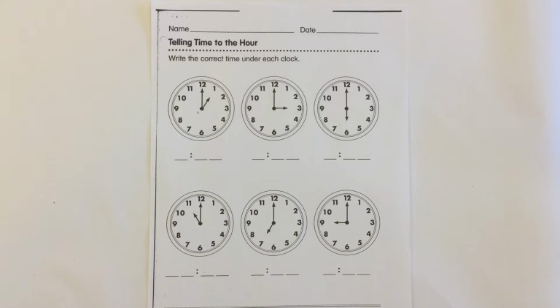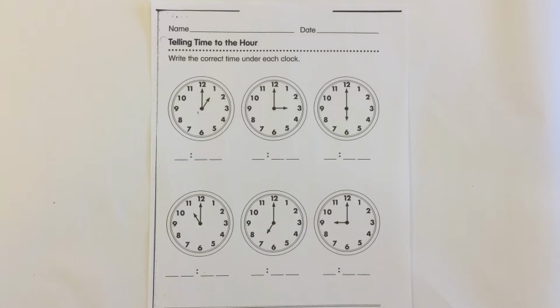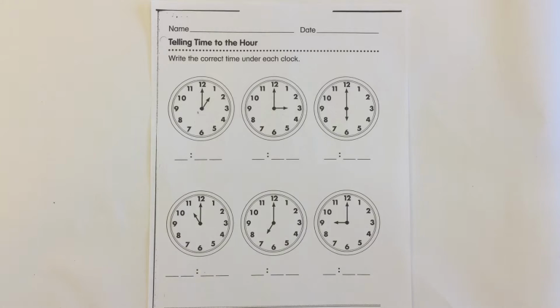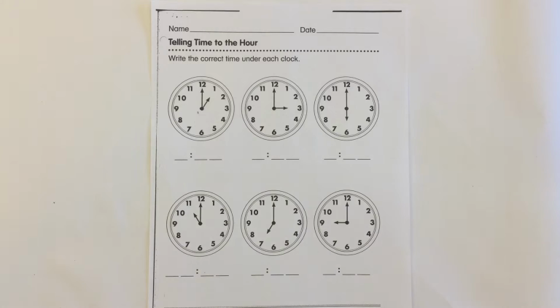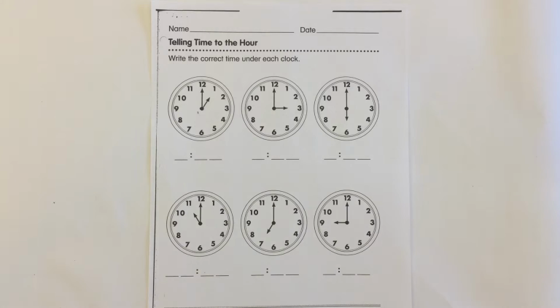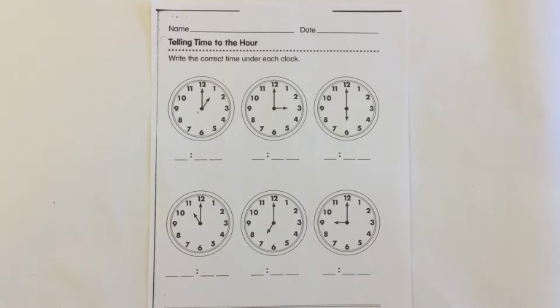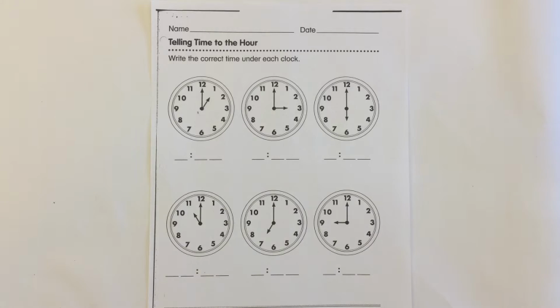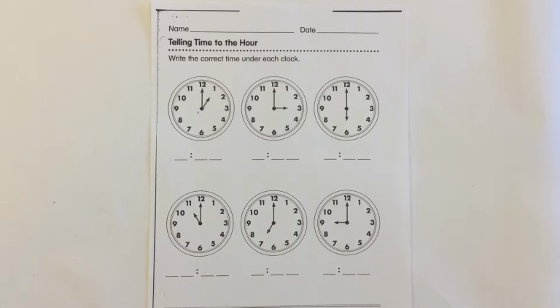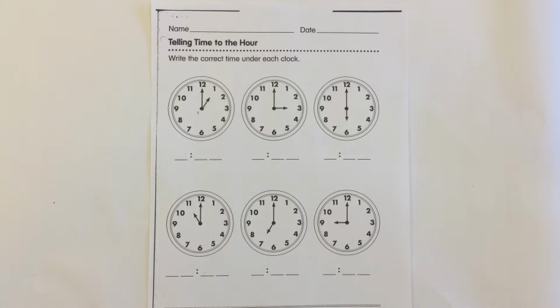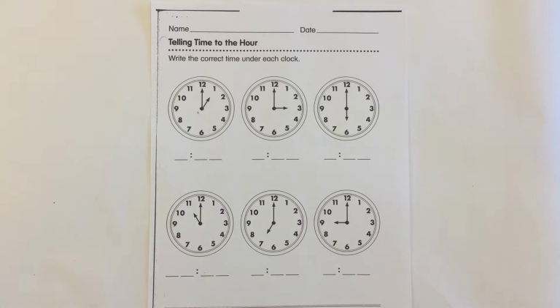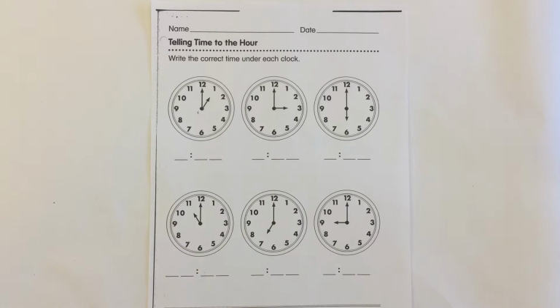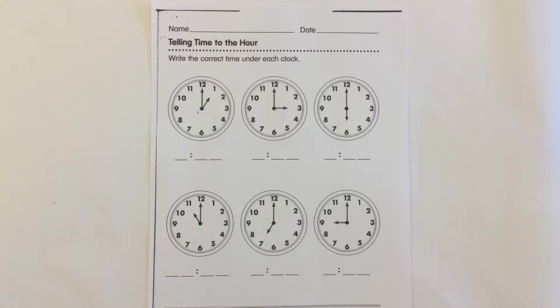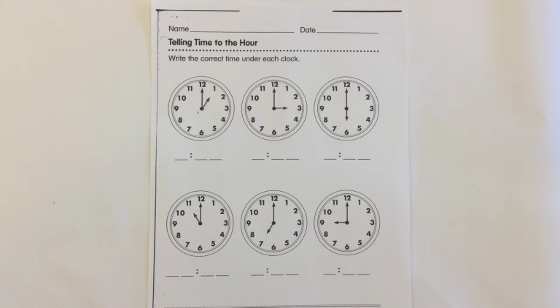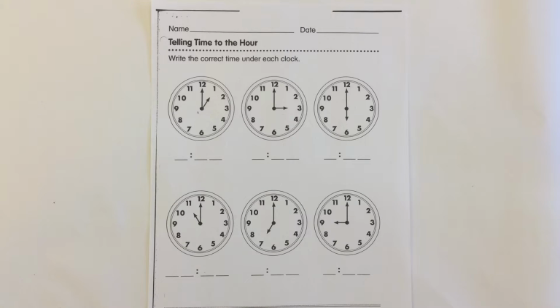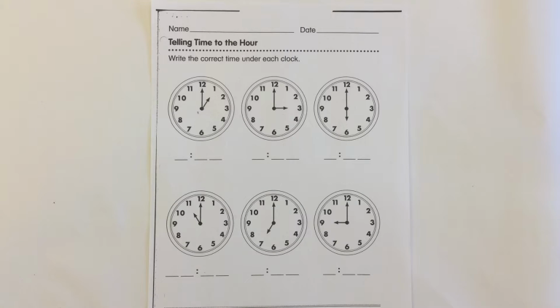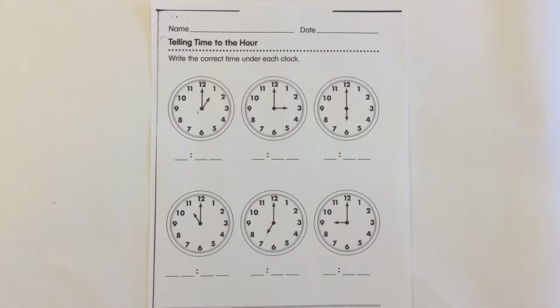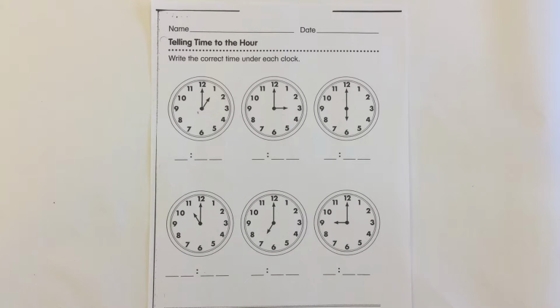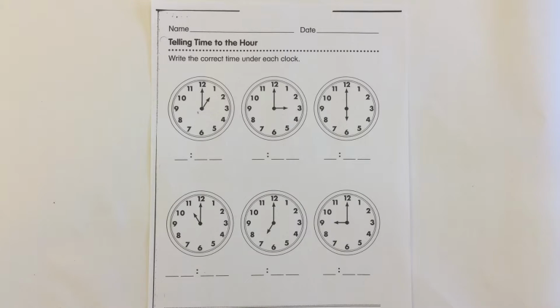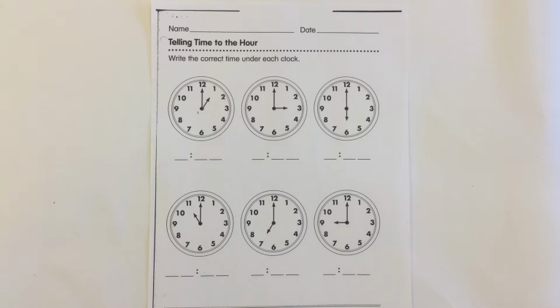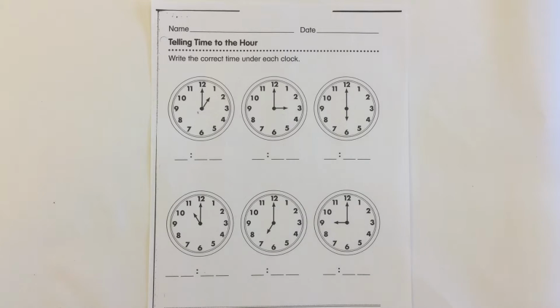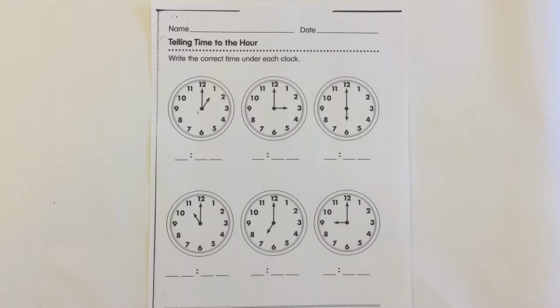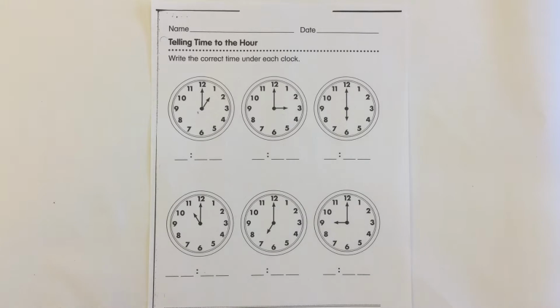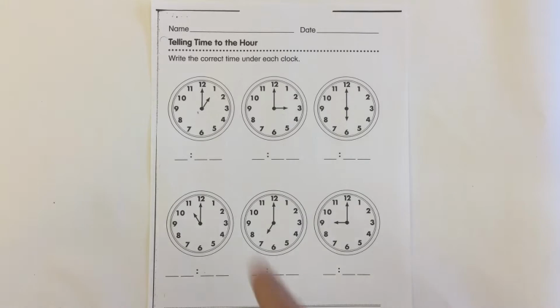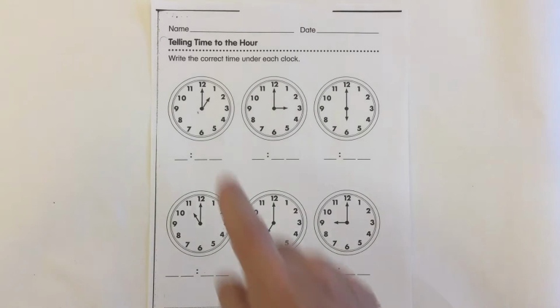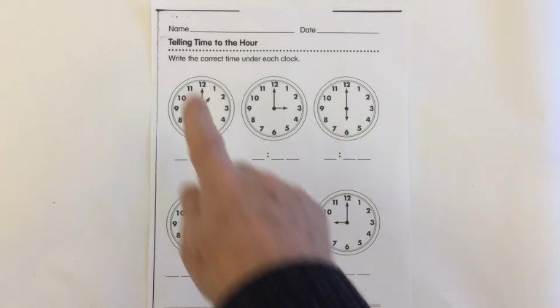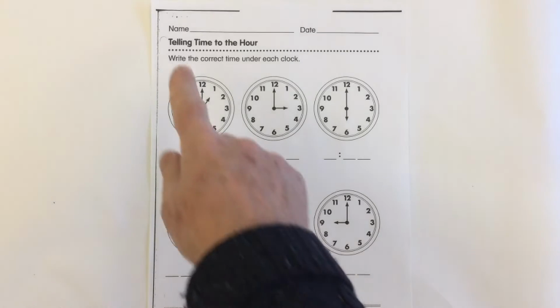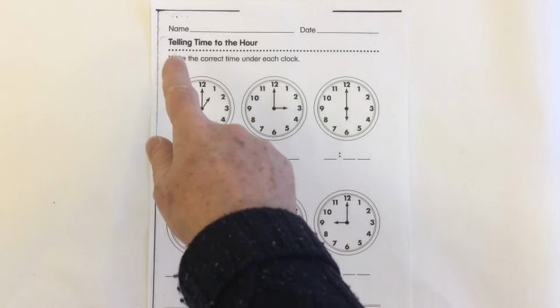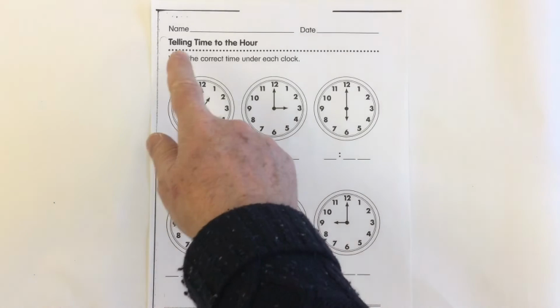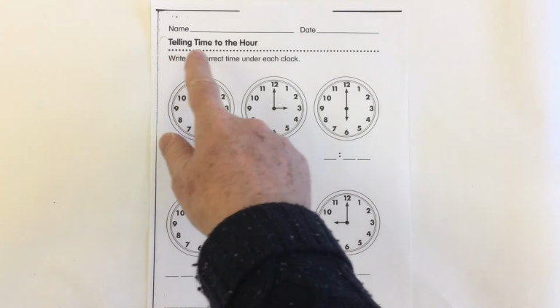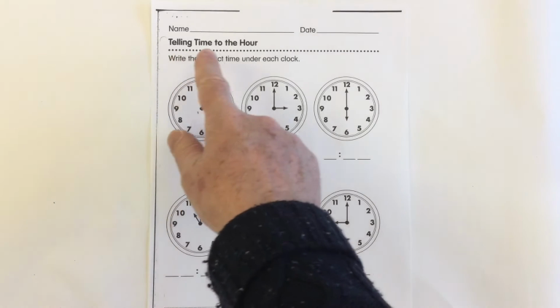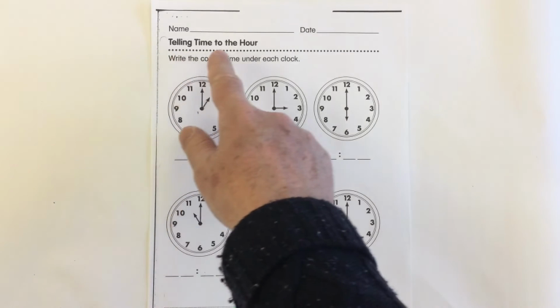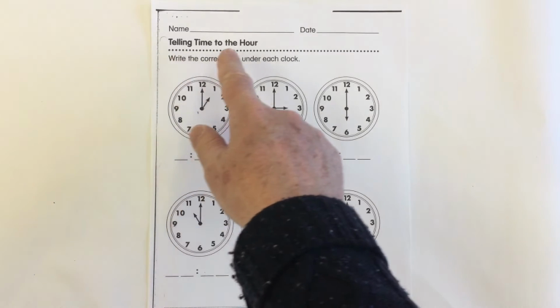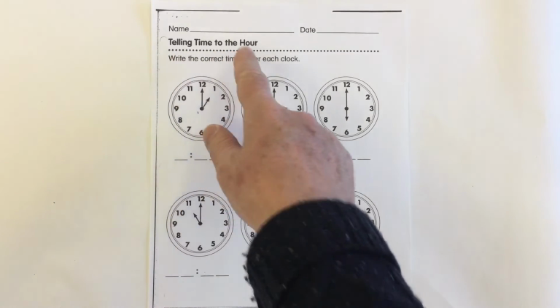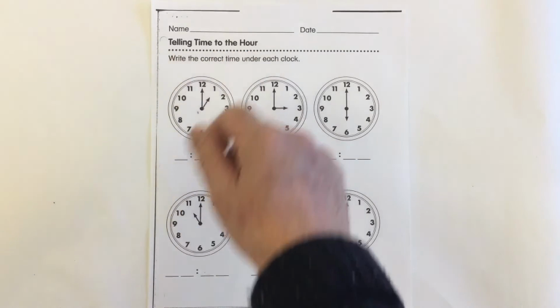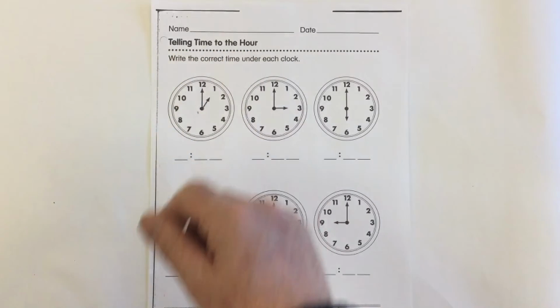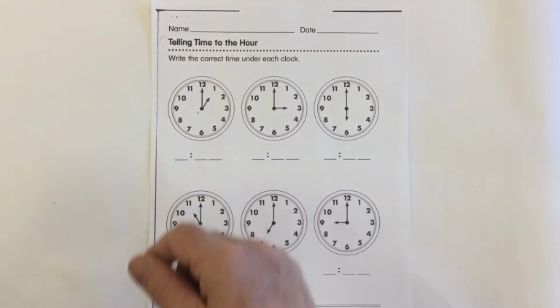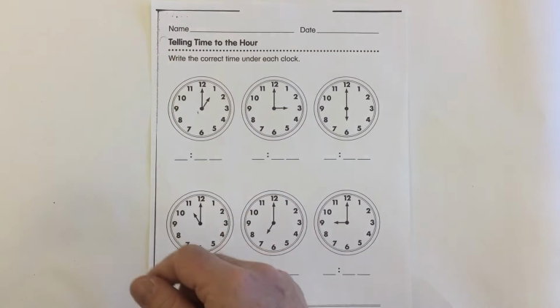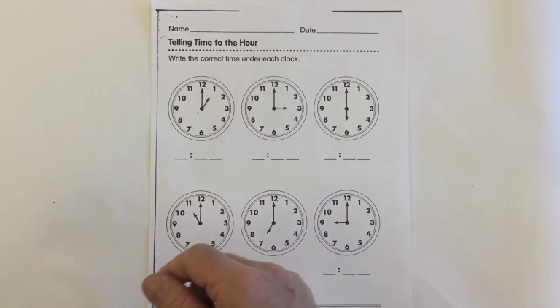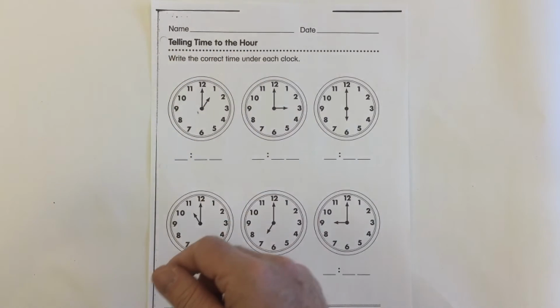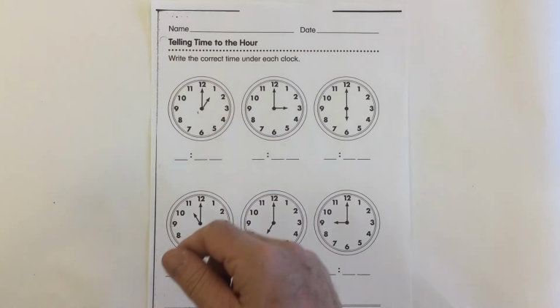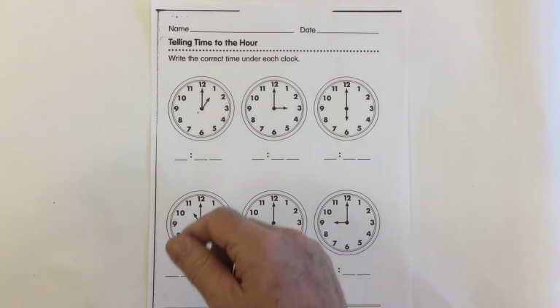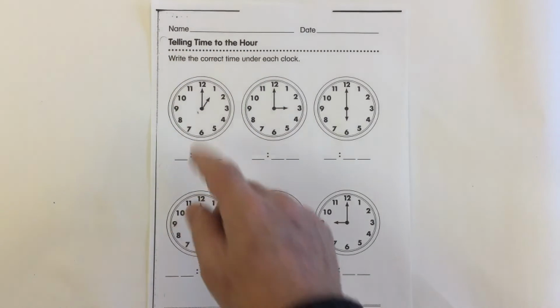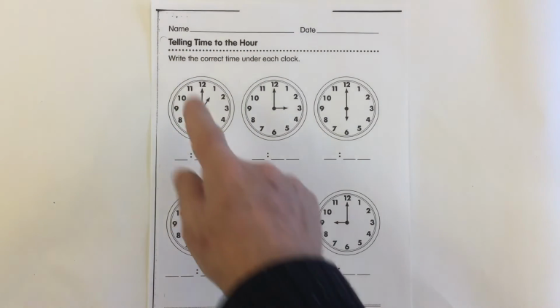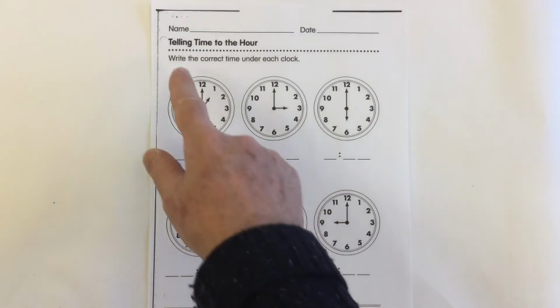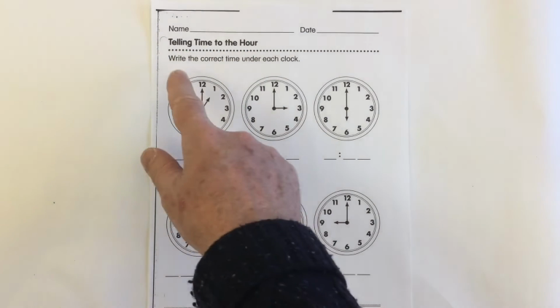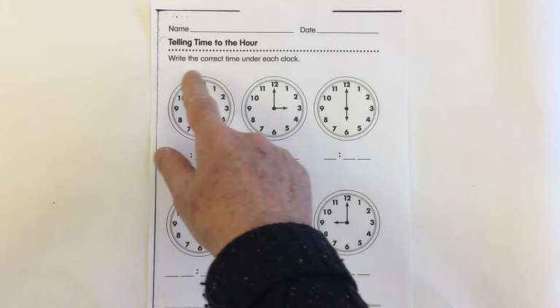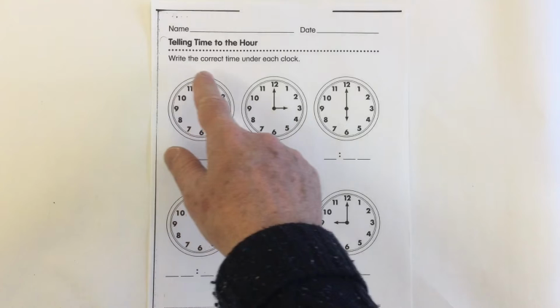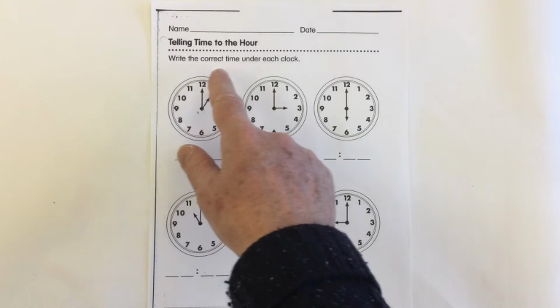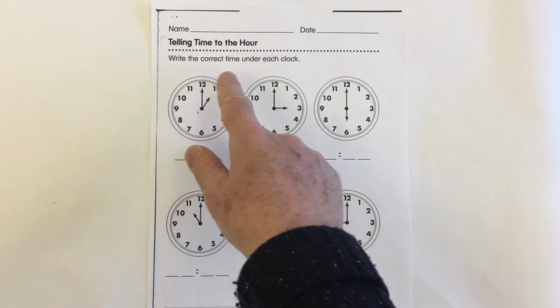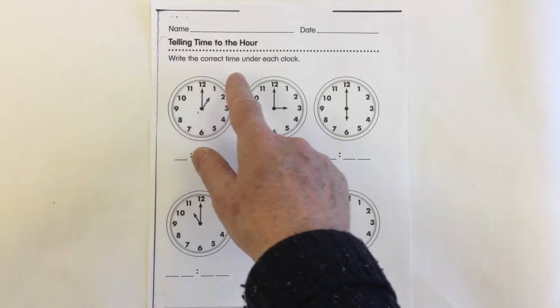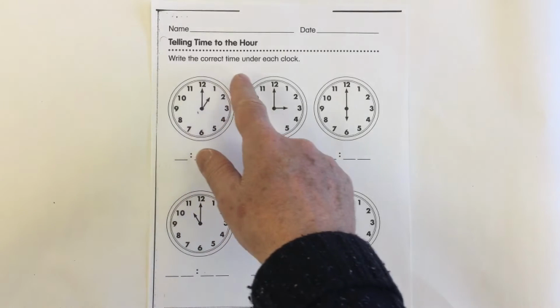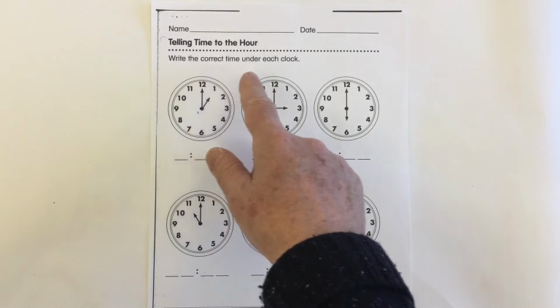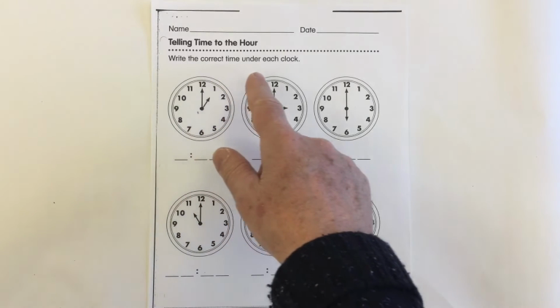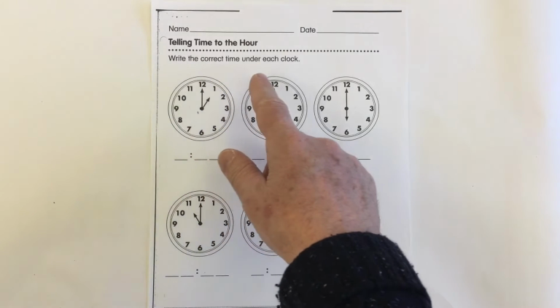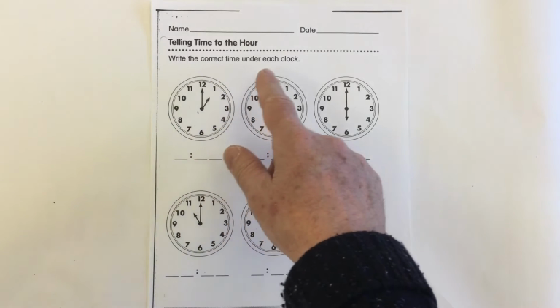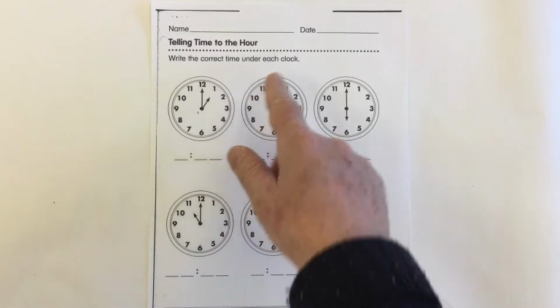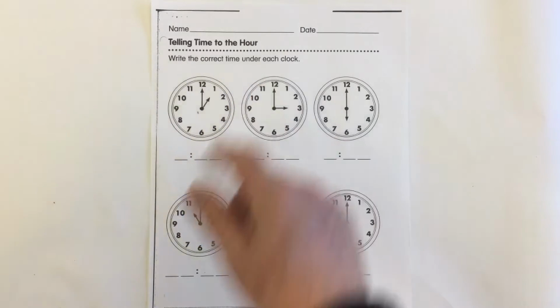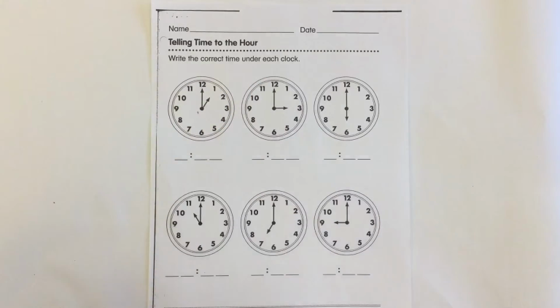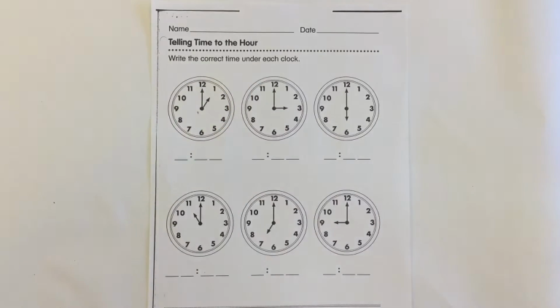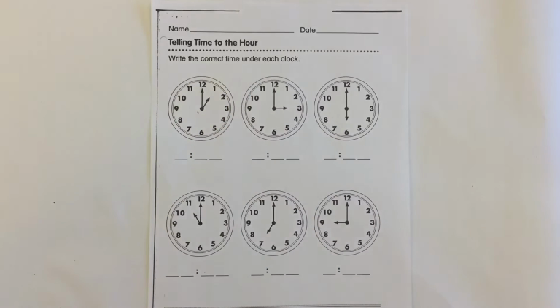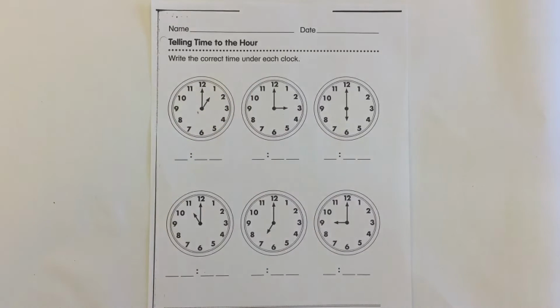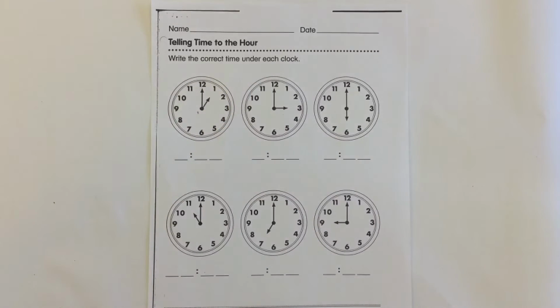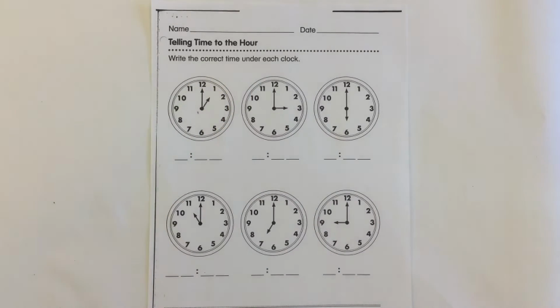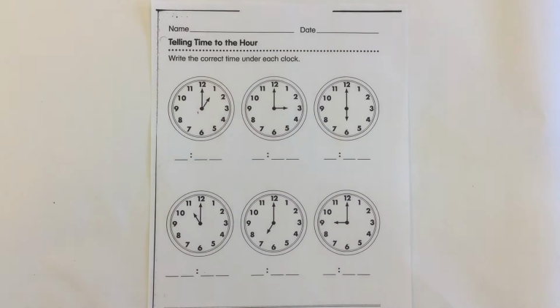Here we have a worksheet on telling time, and it says telling time to the hour. Write the correct time under each clock.